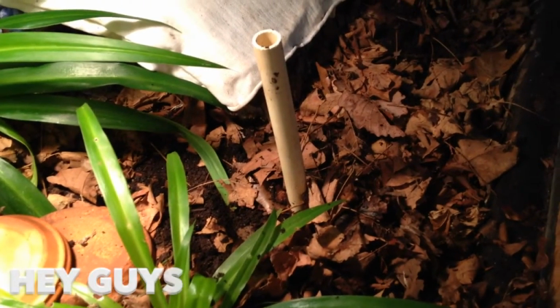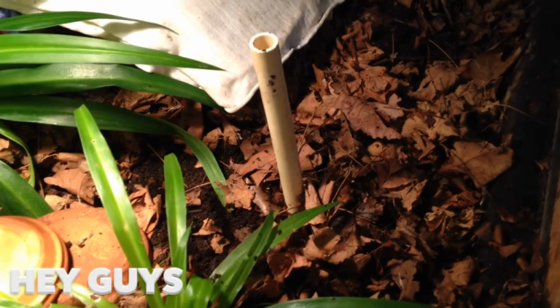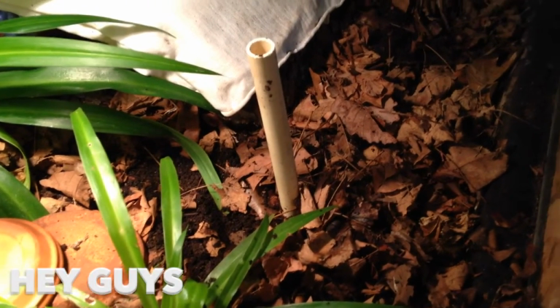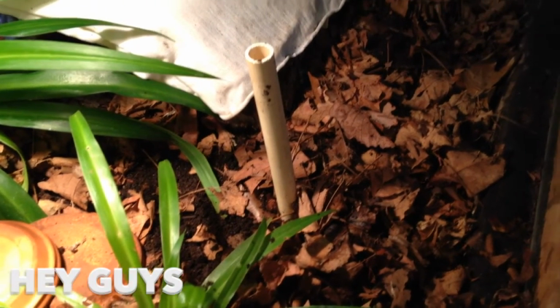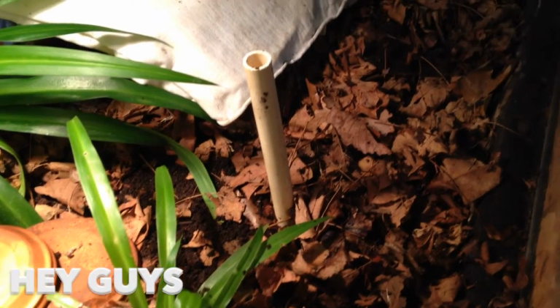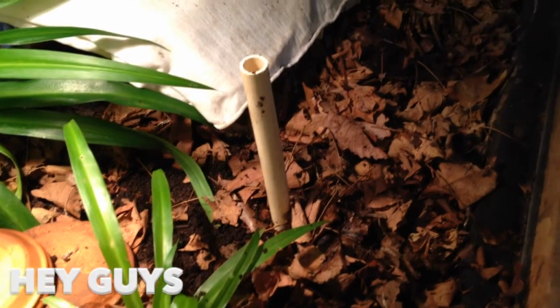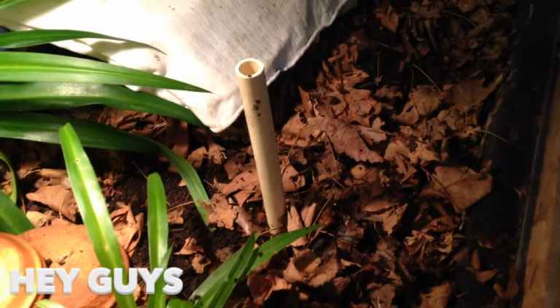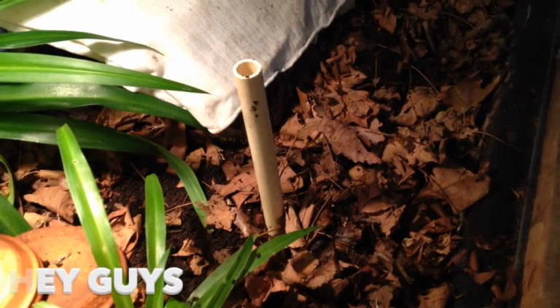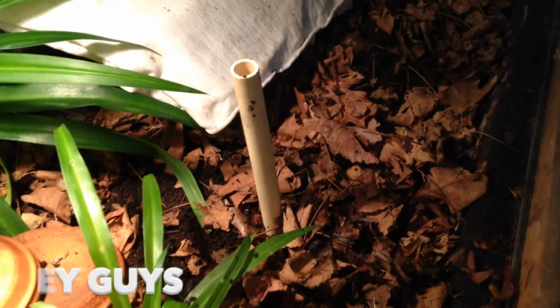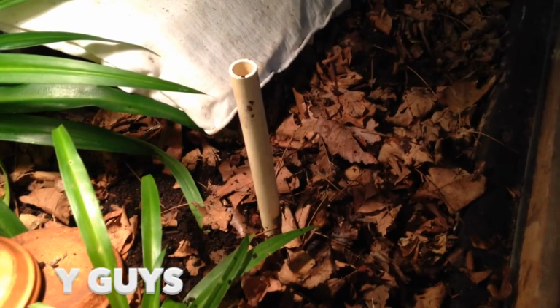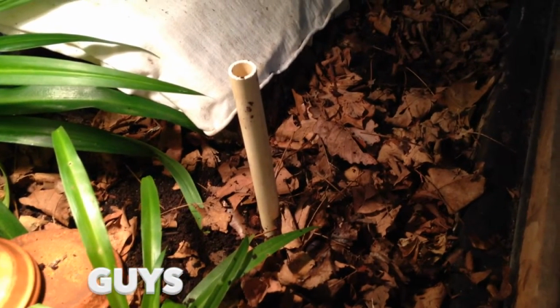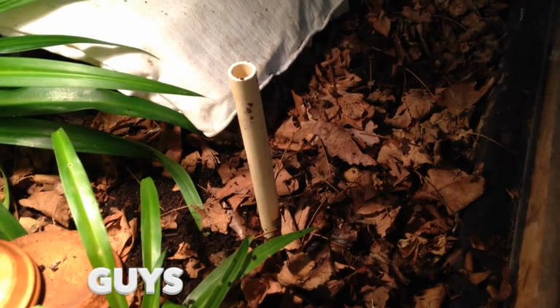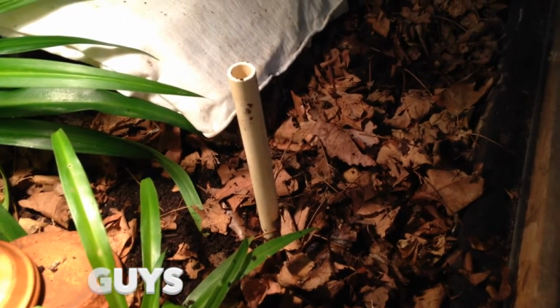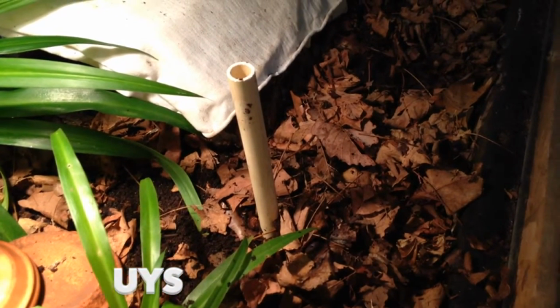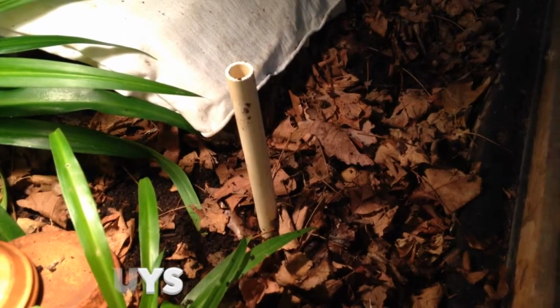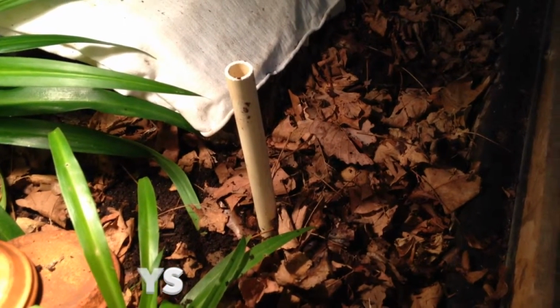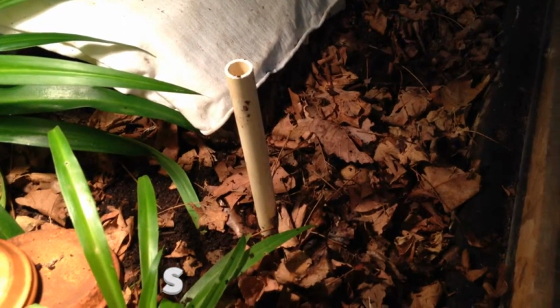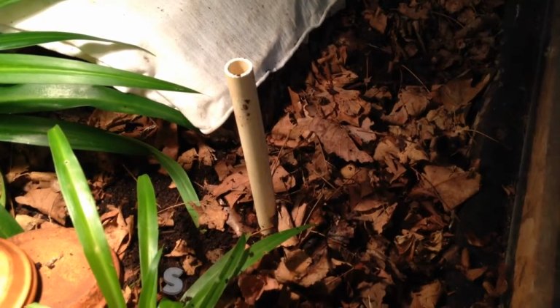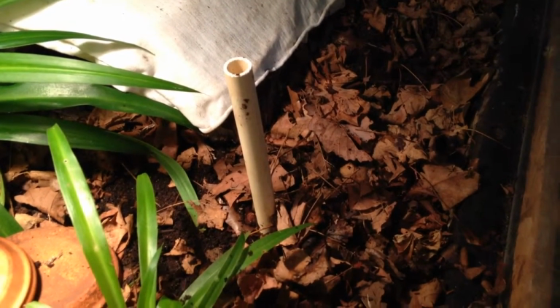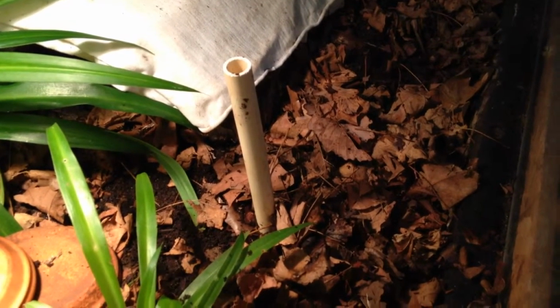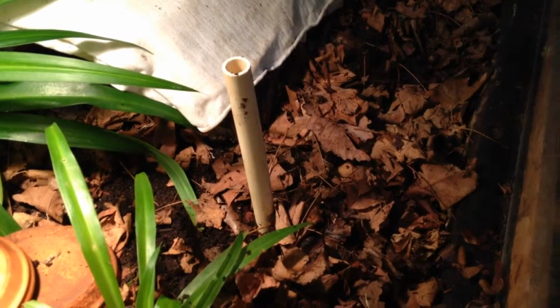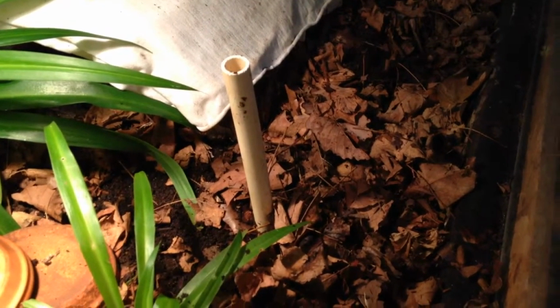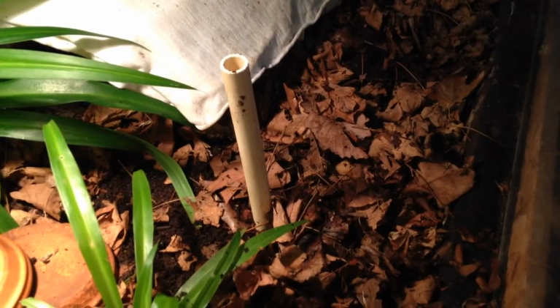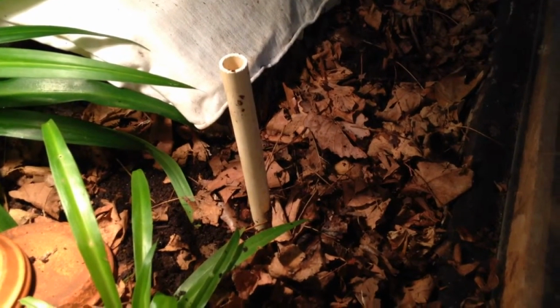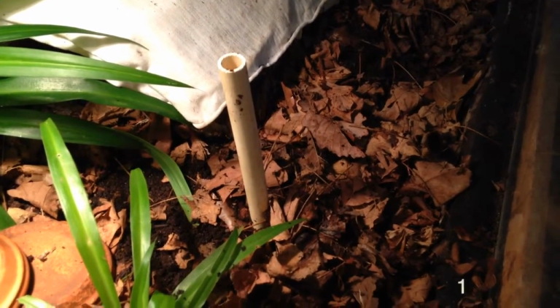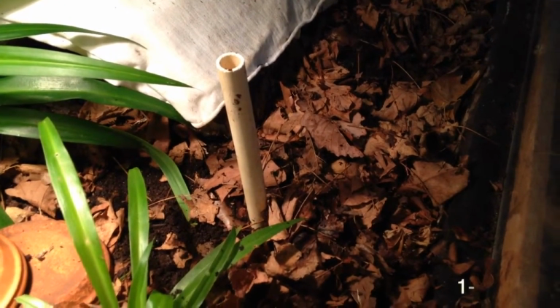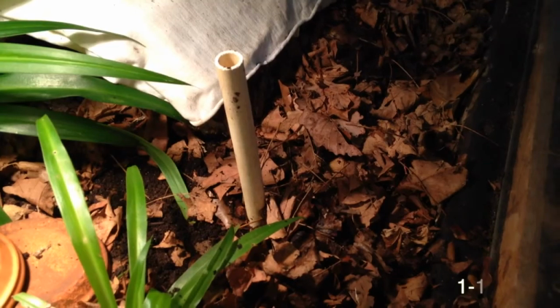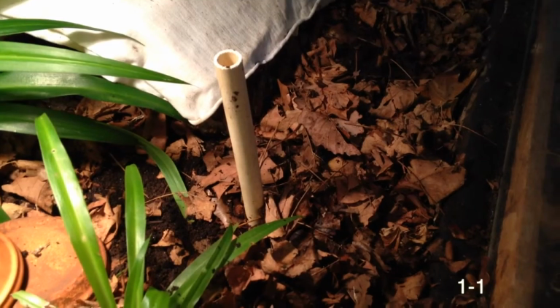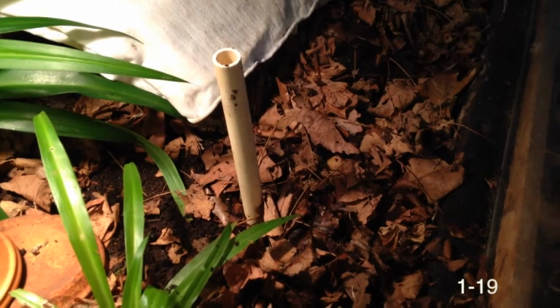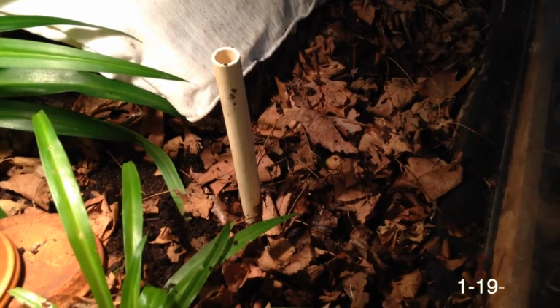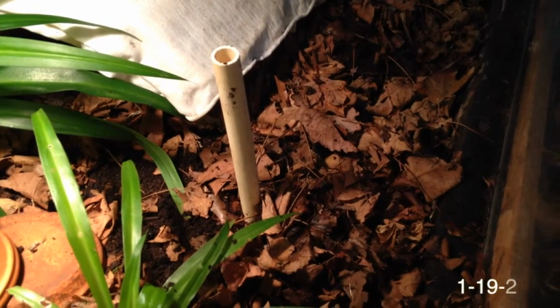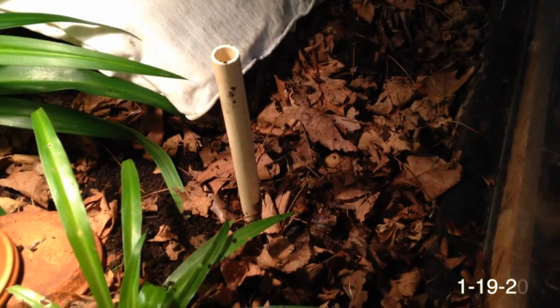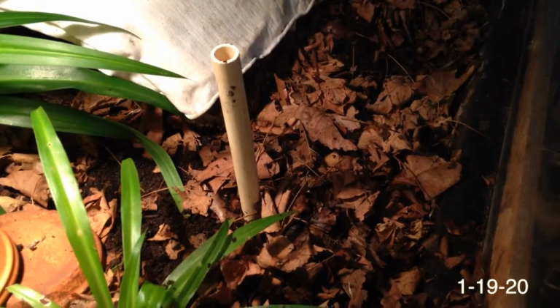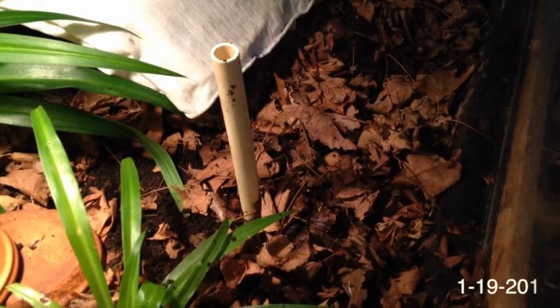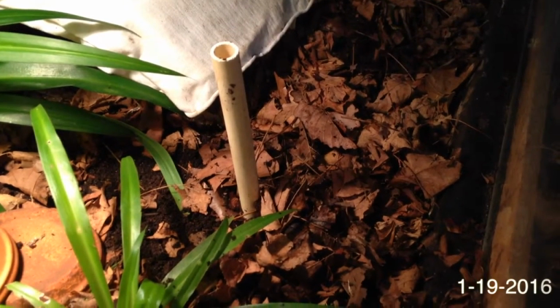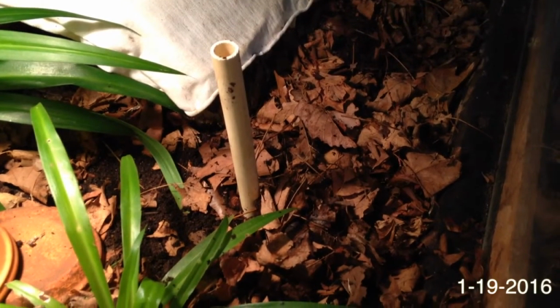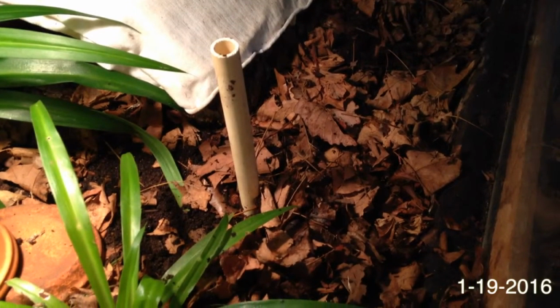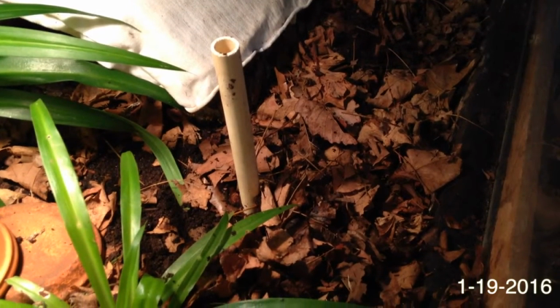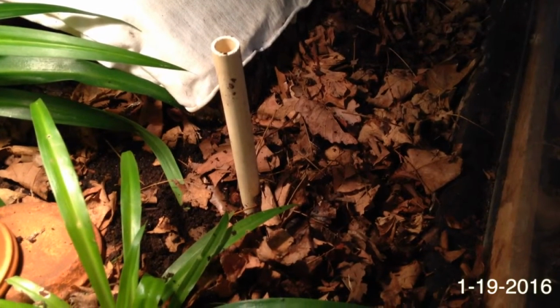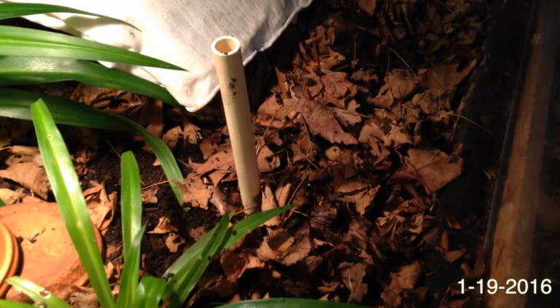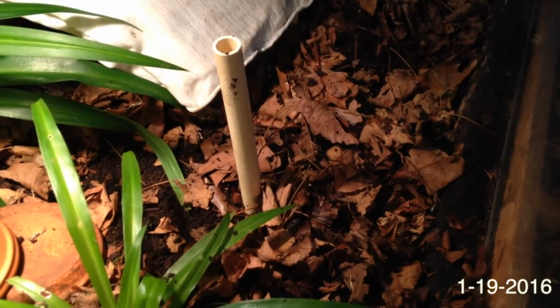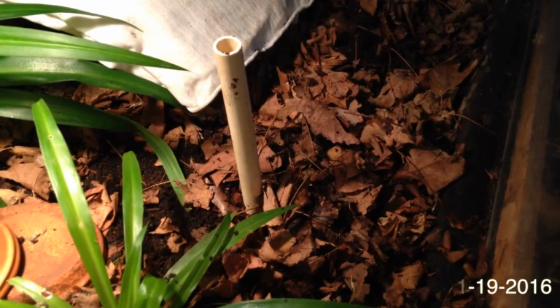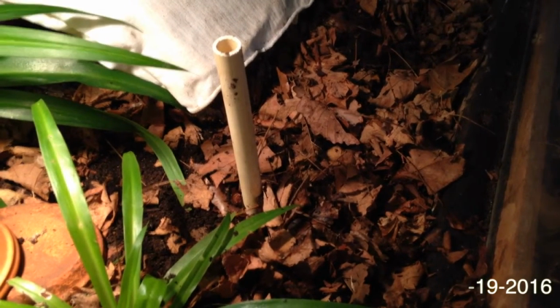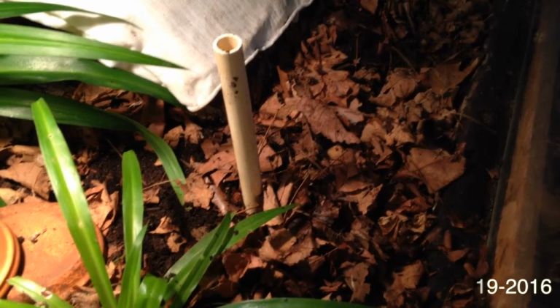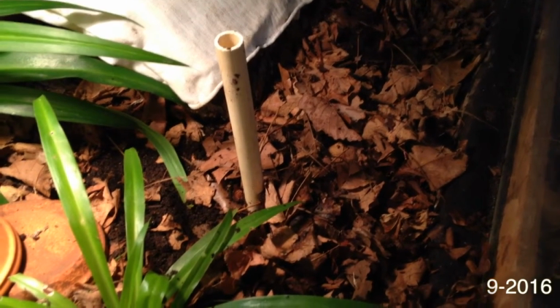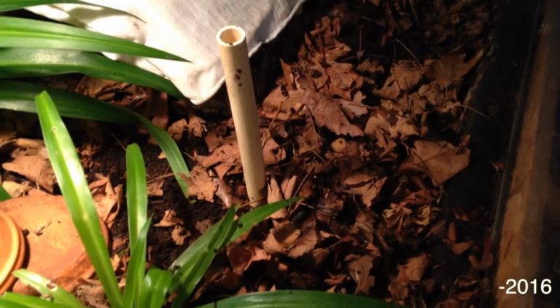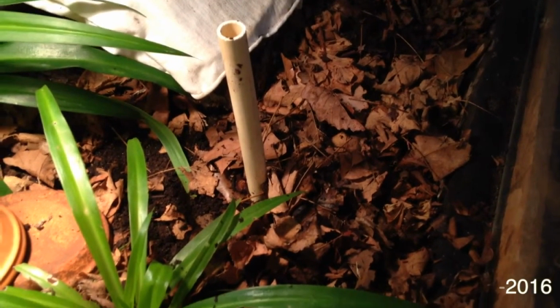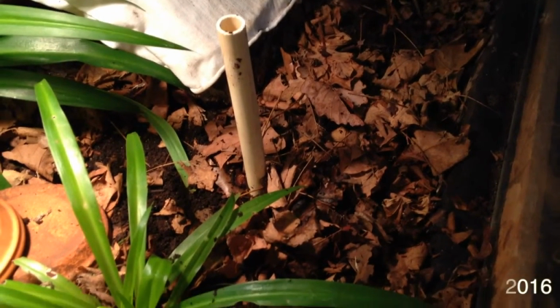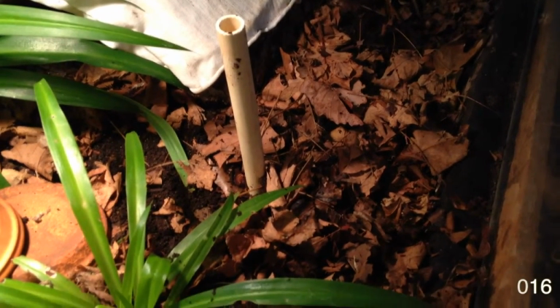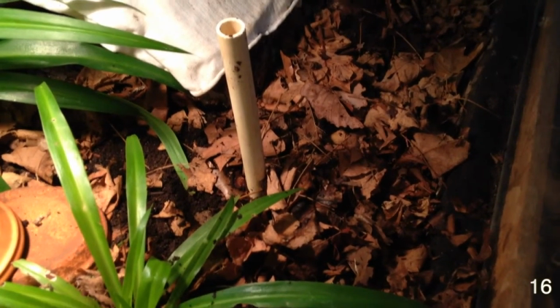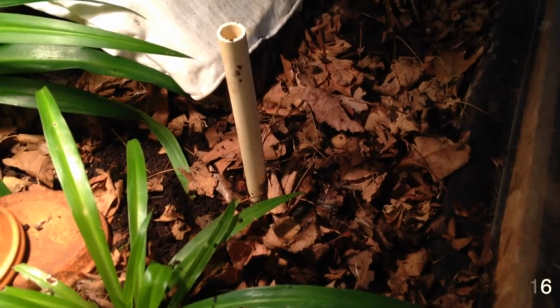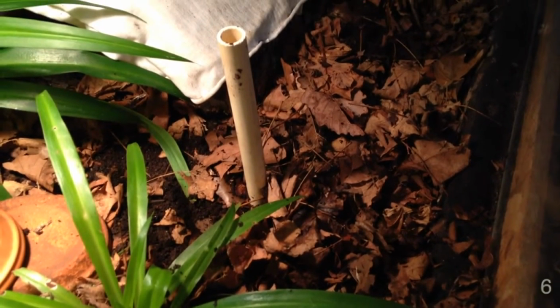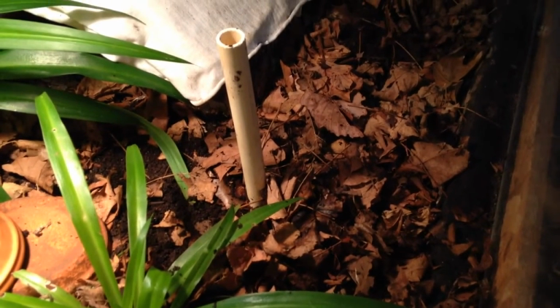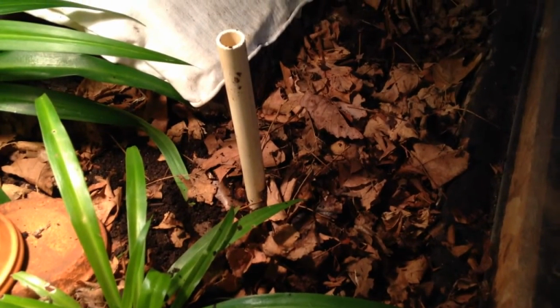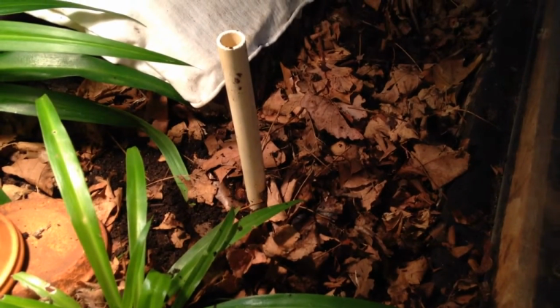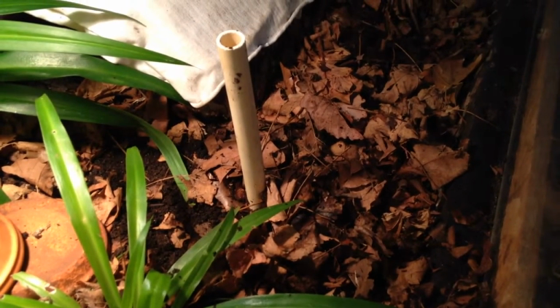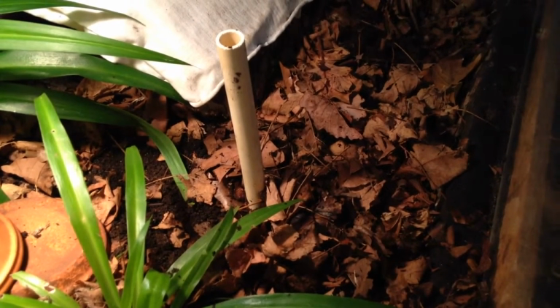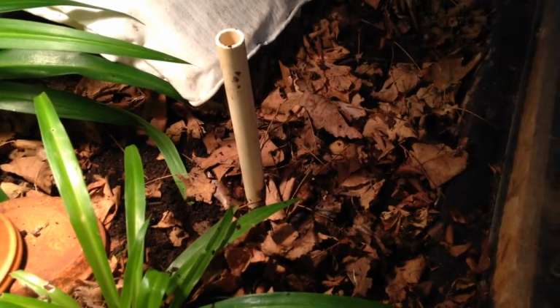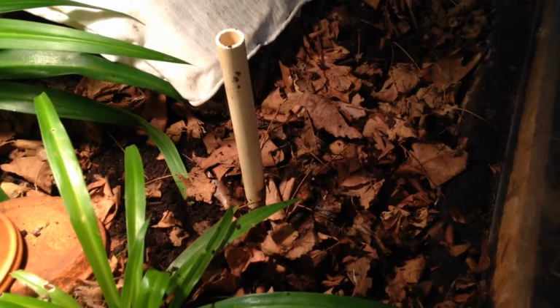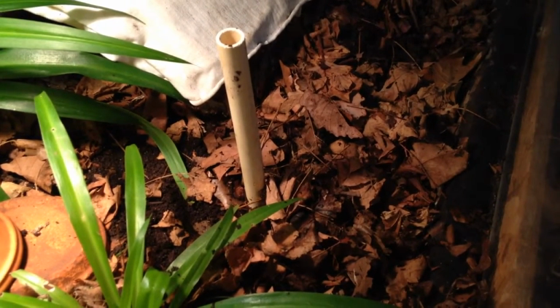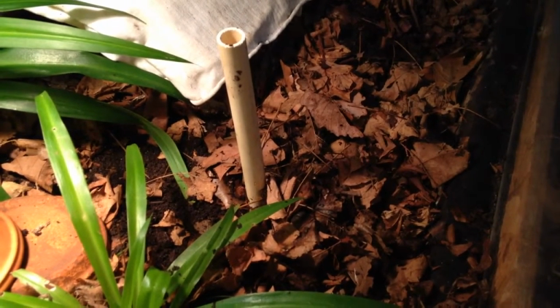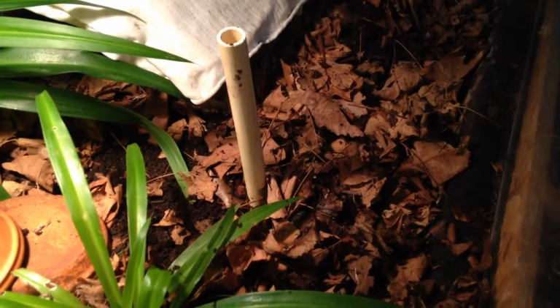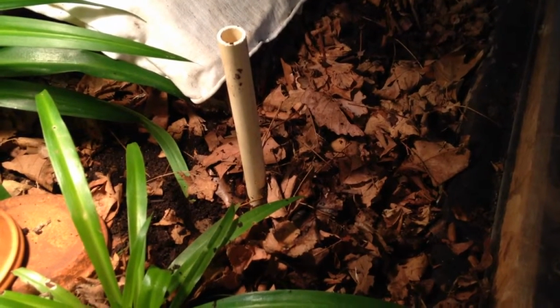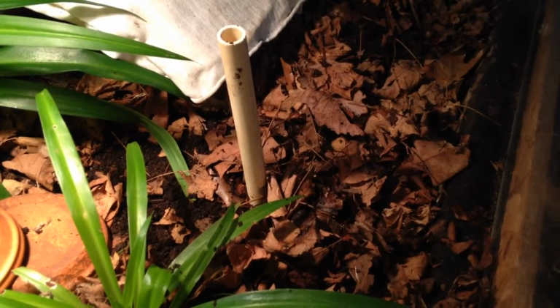Hey guys, today is January the 19th, 2016 and I have this PVC pipe here.